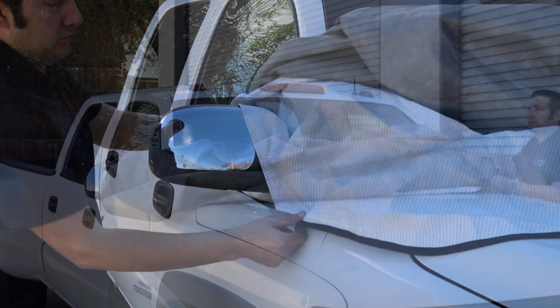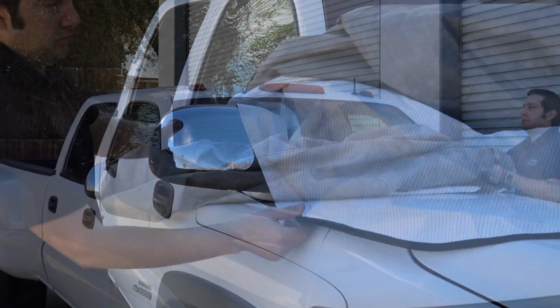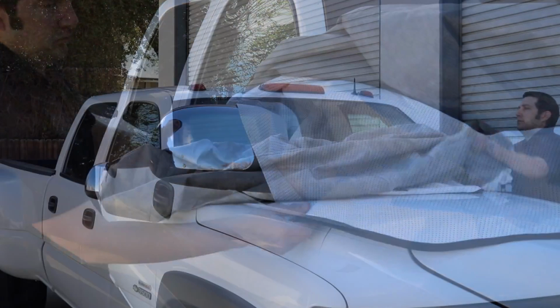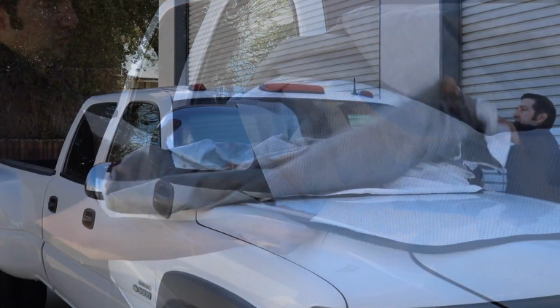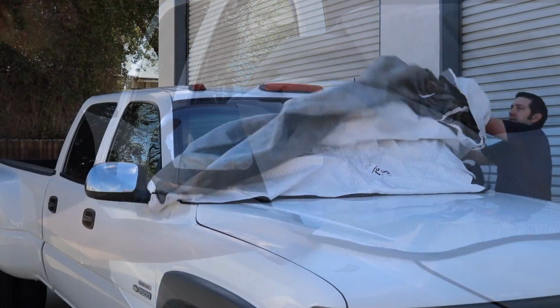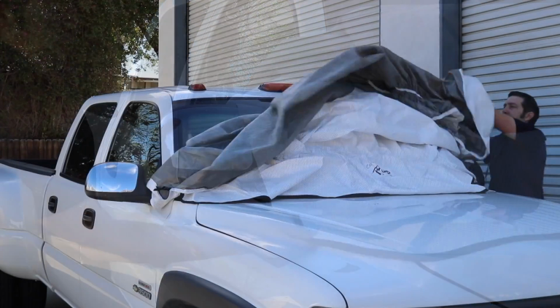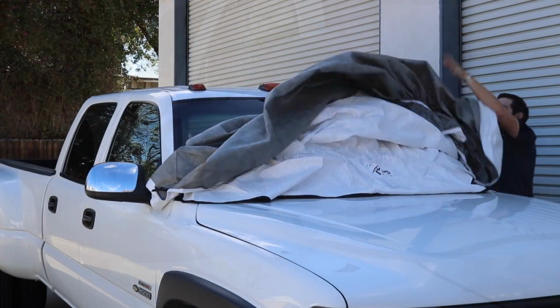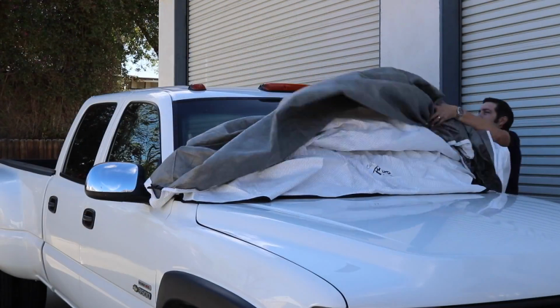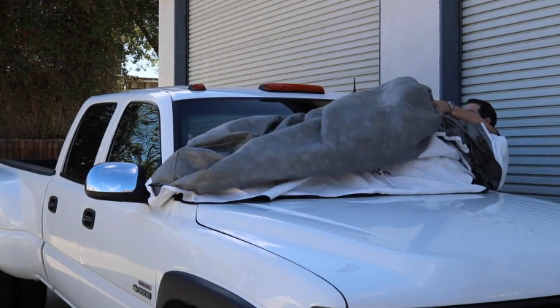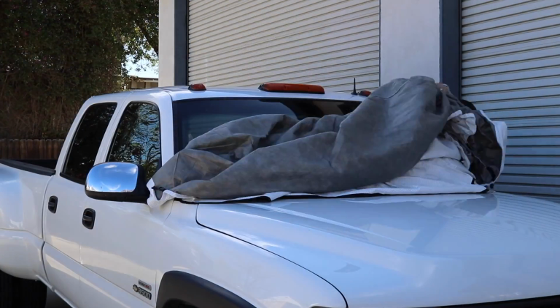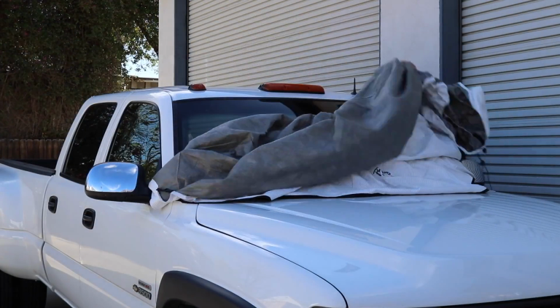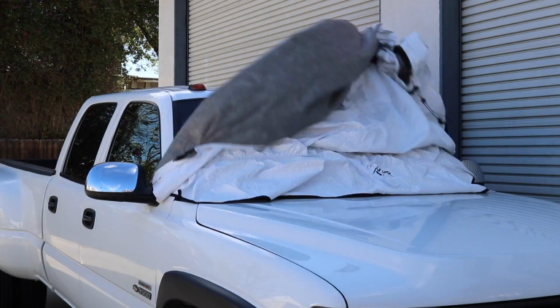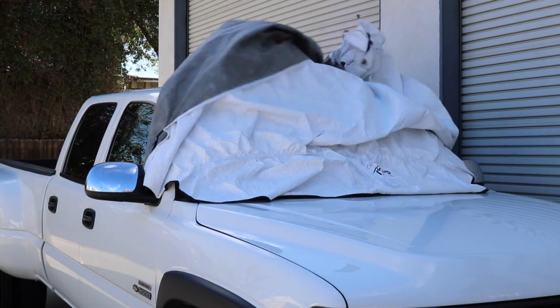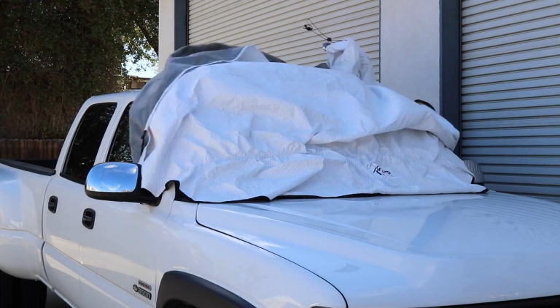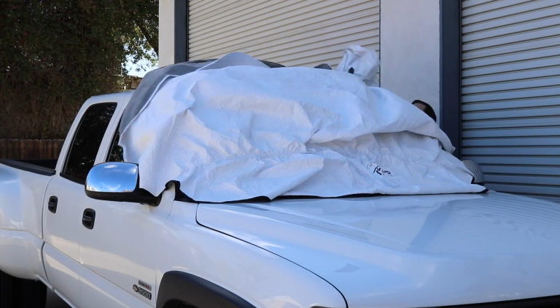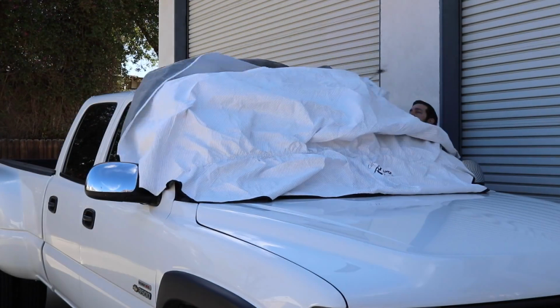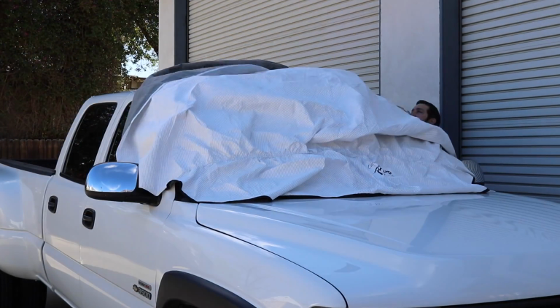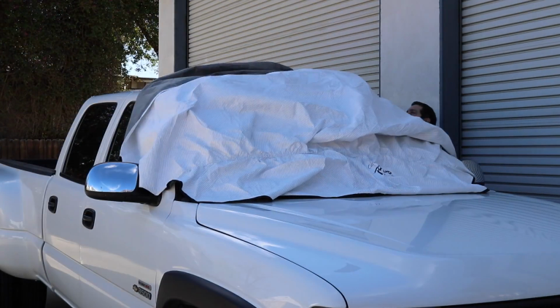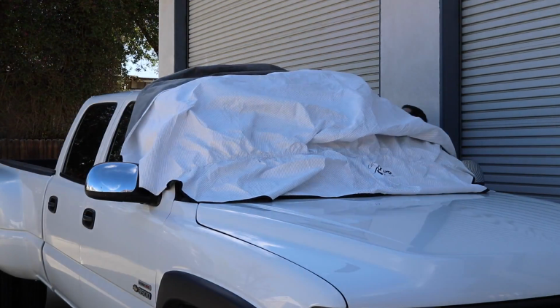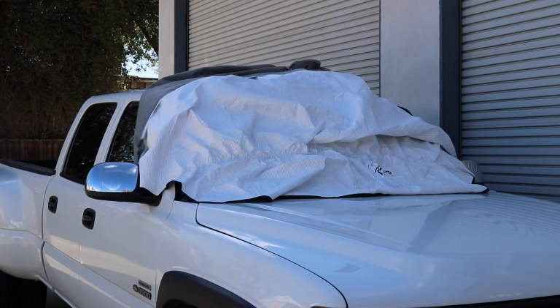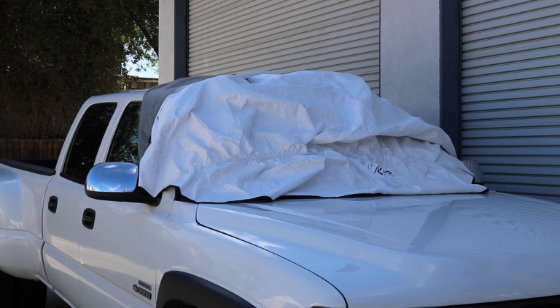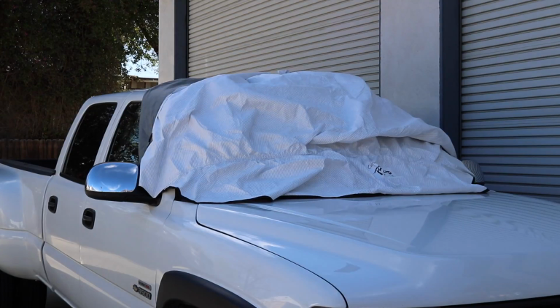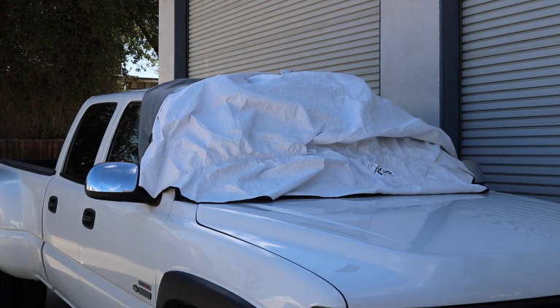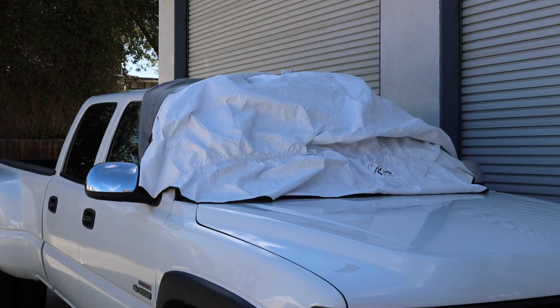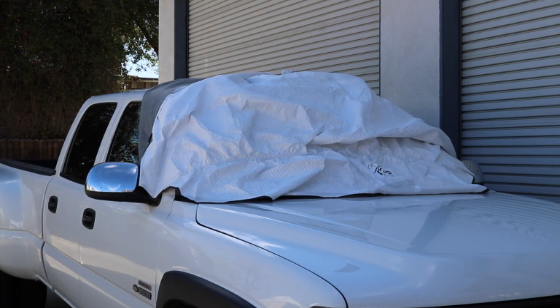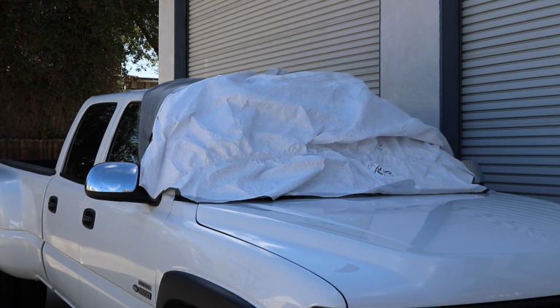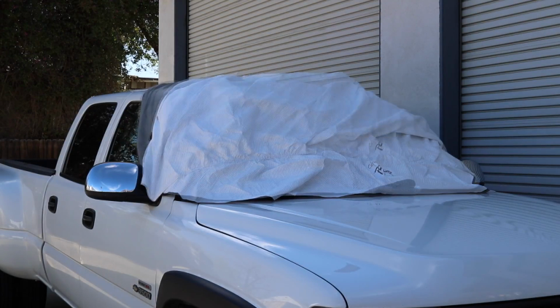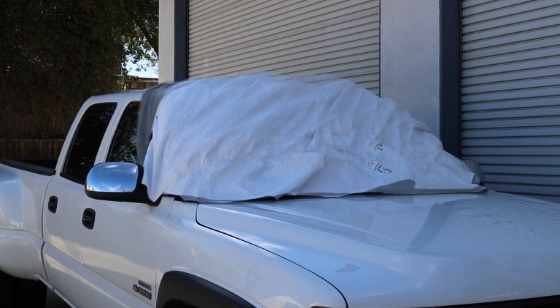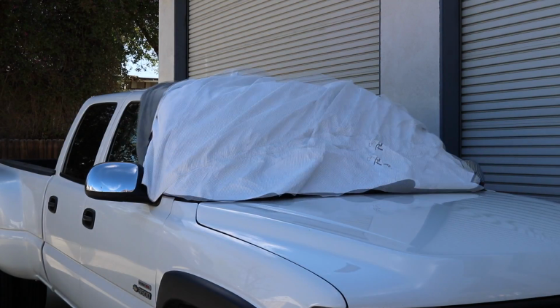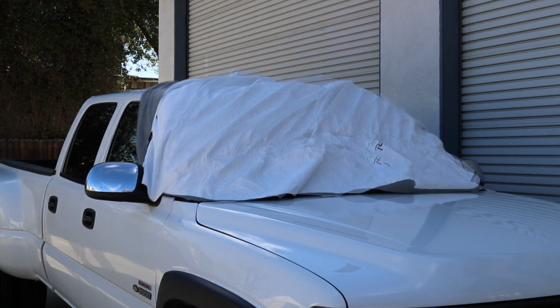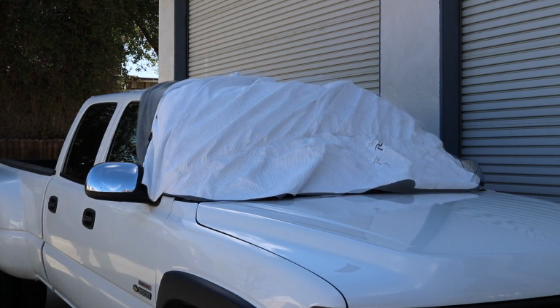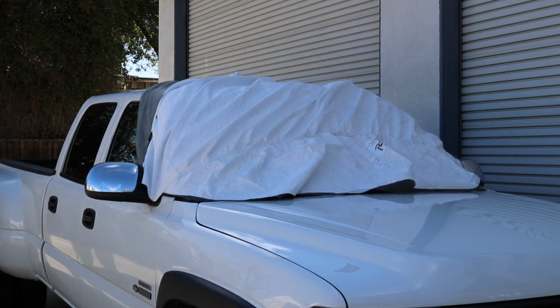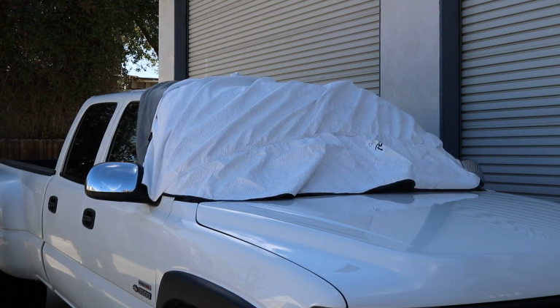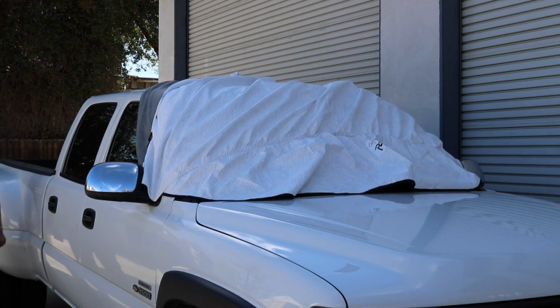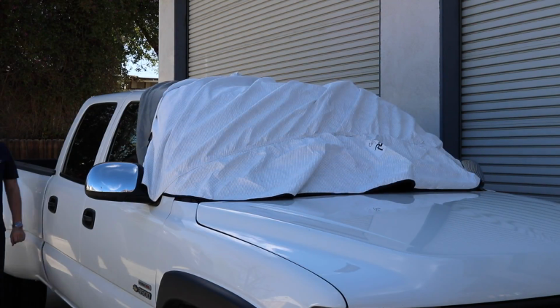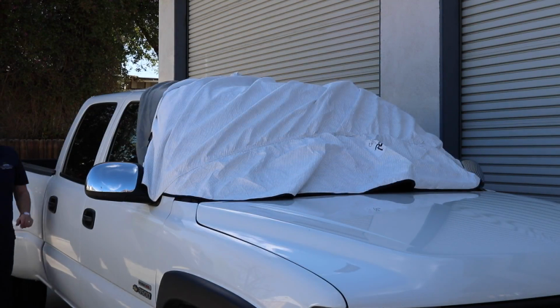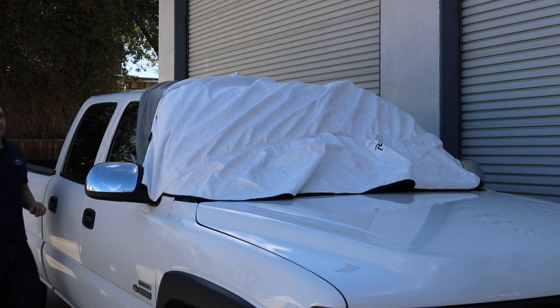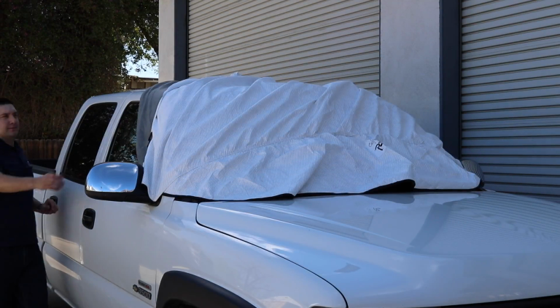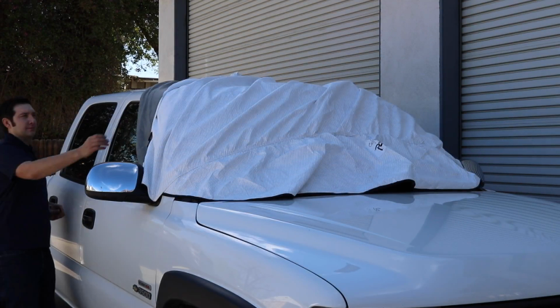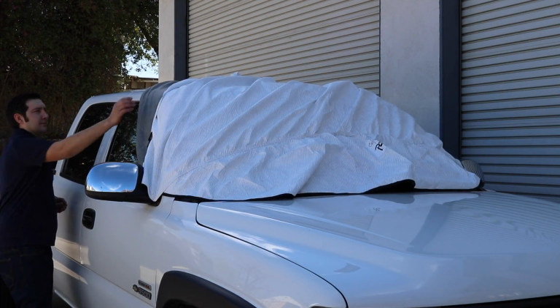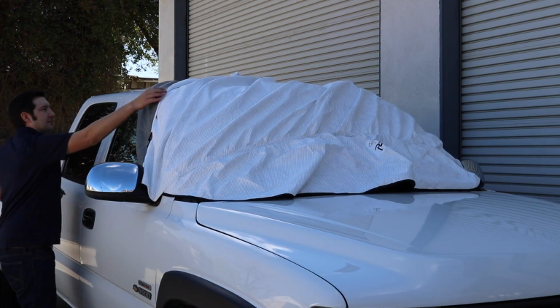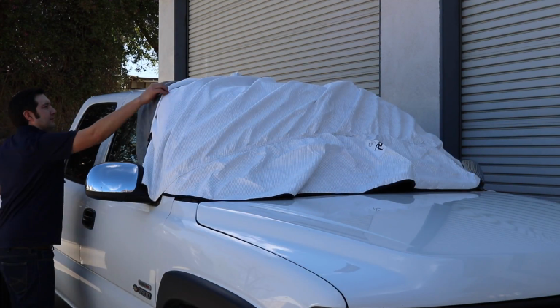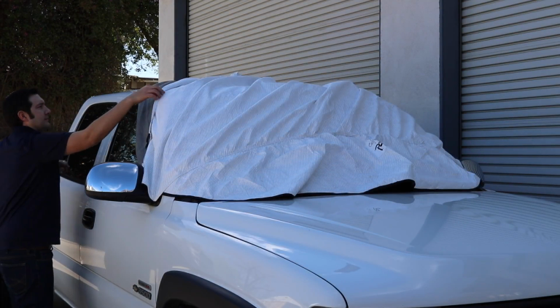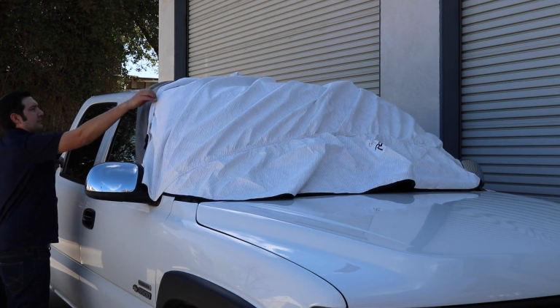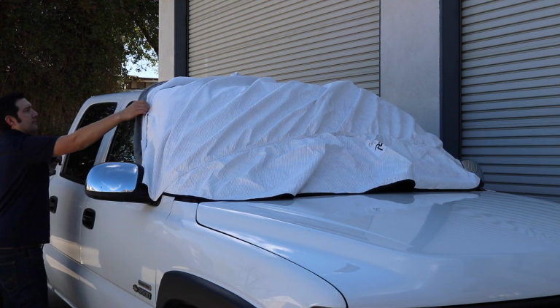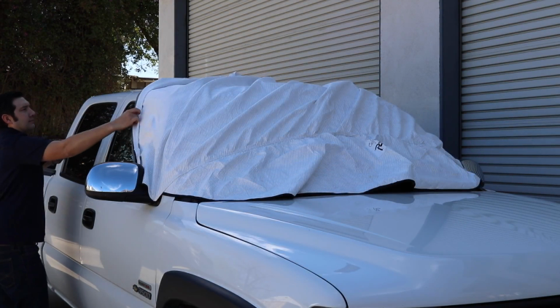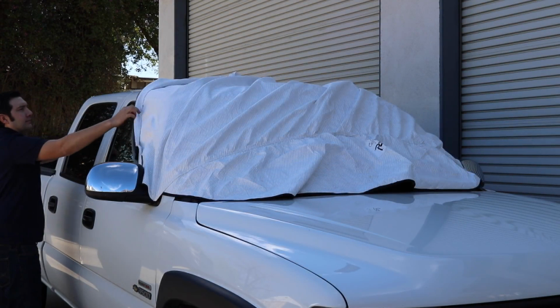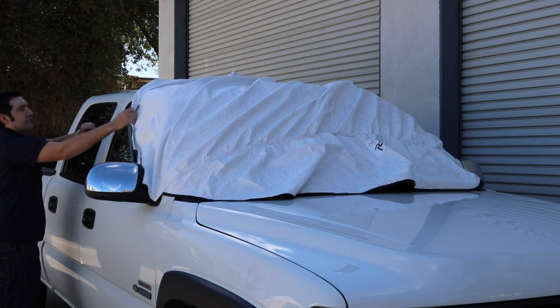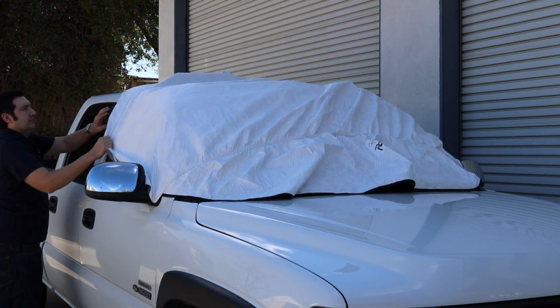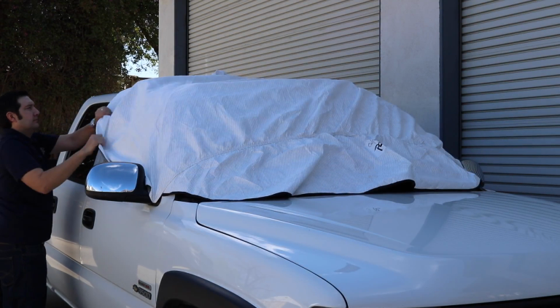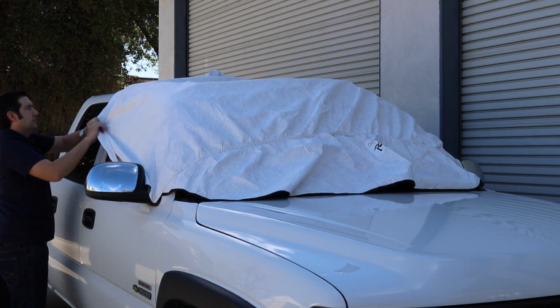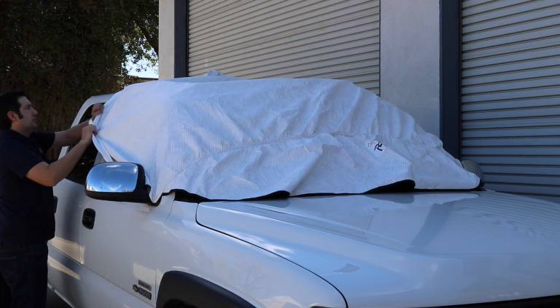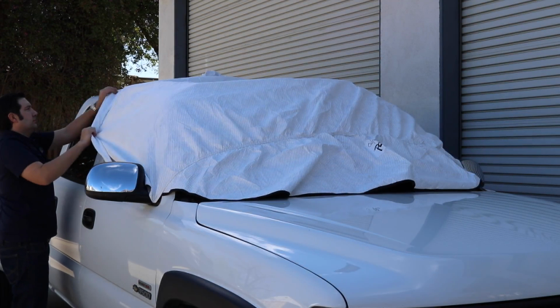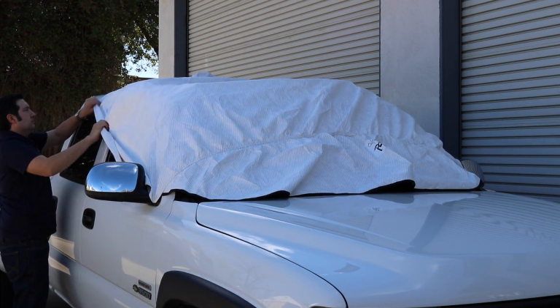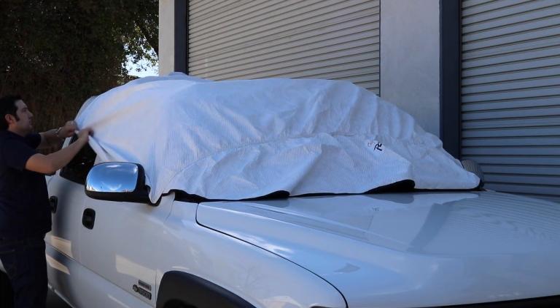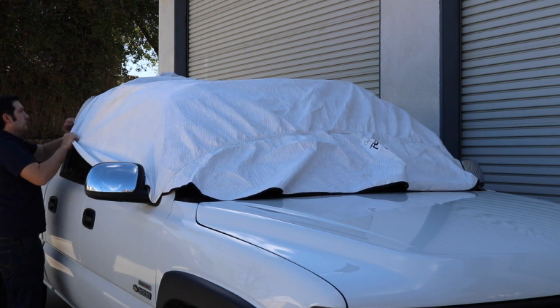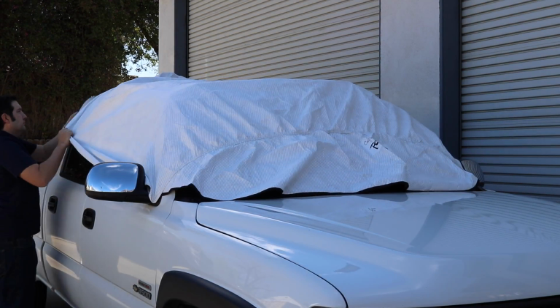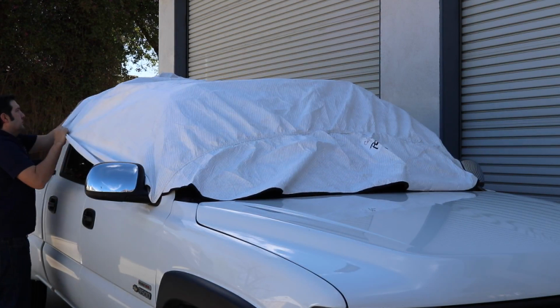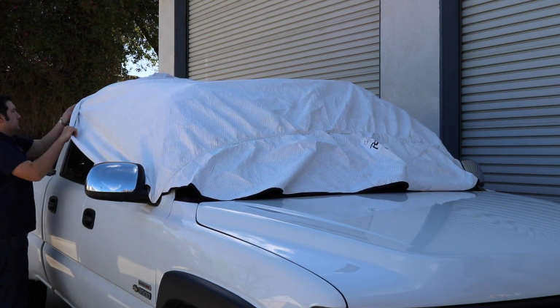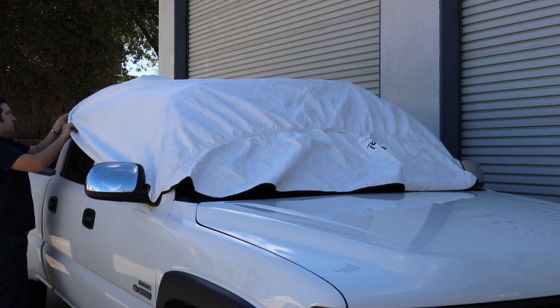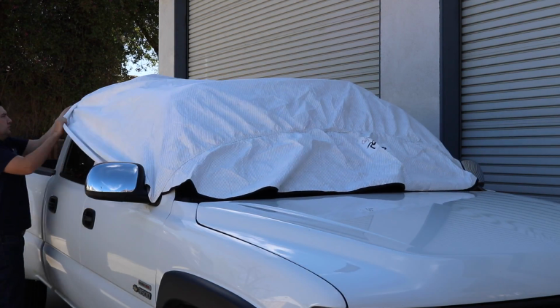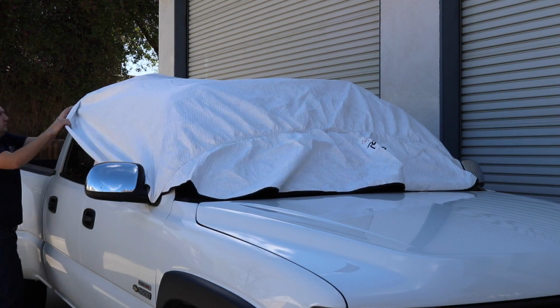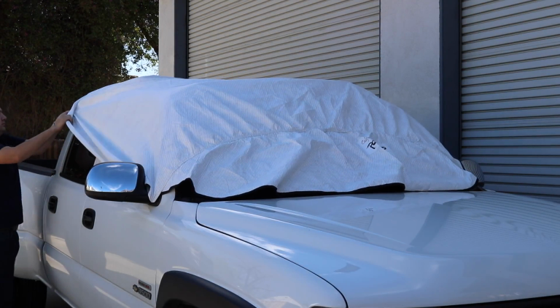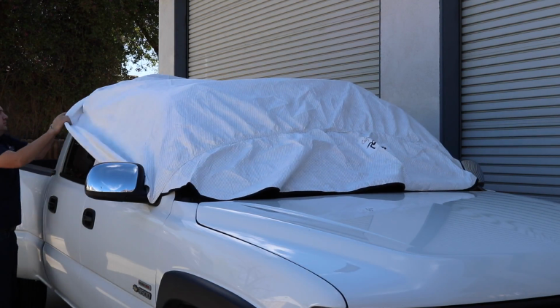Each rear corner of the pop-top has metal tabs to anchor the cover. Secure each tab to the truck bed or stake pocket.